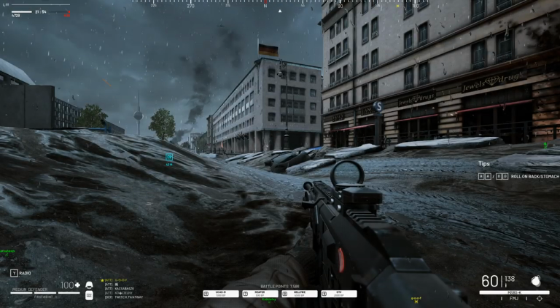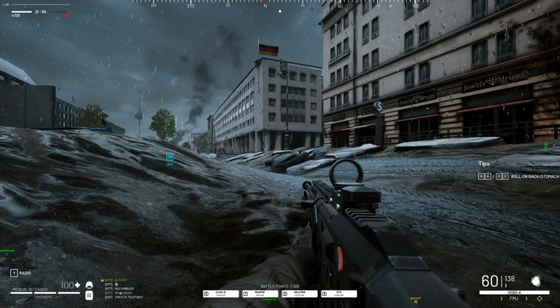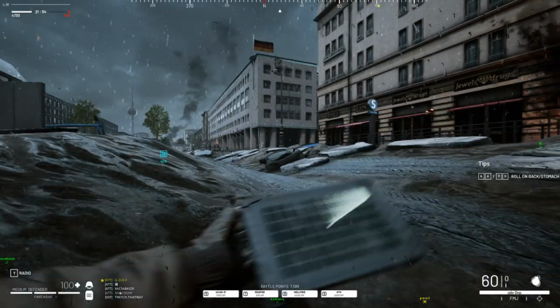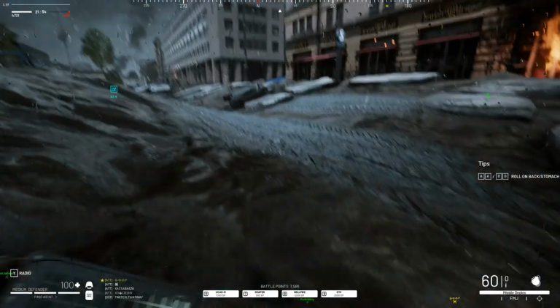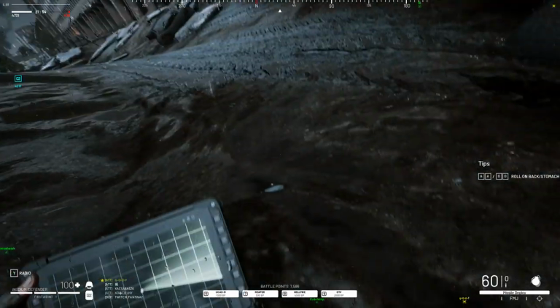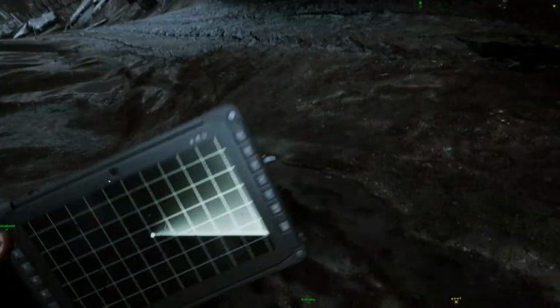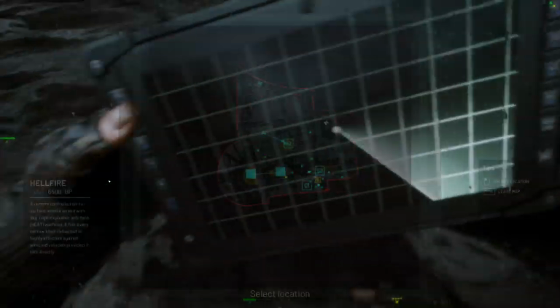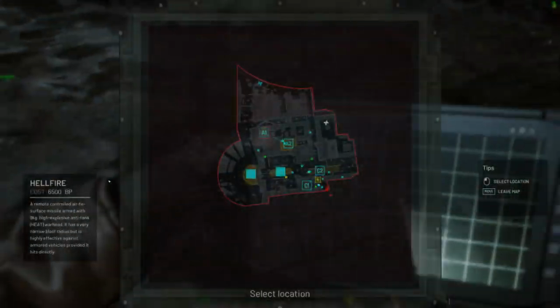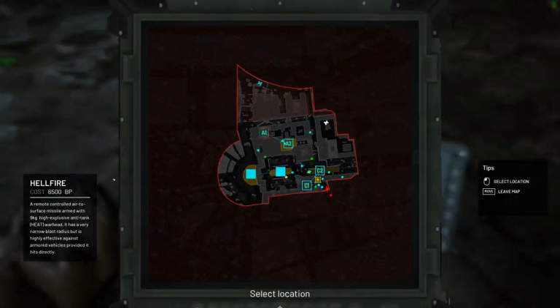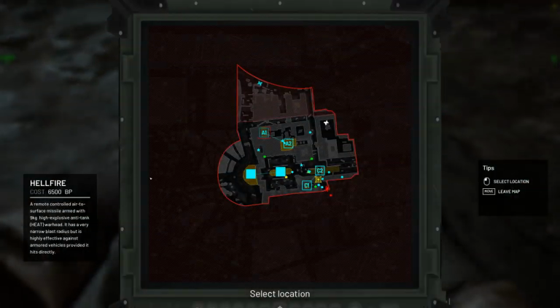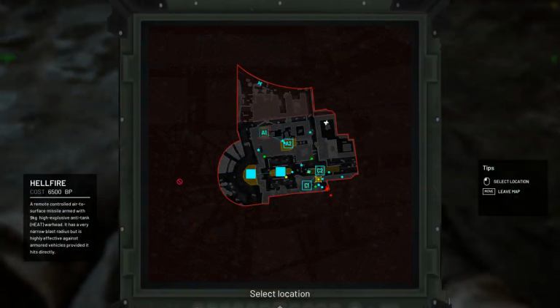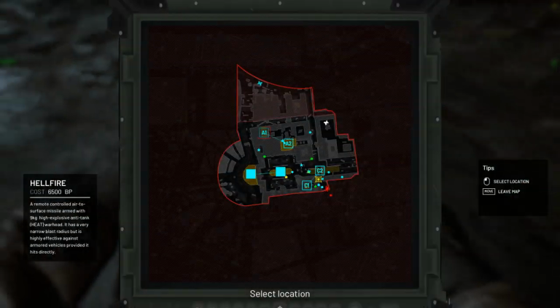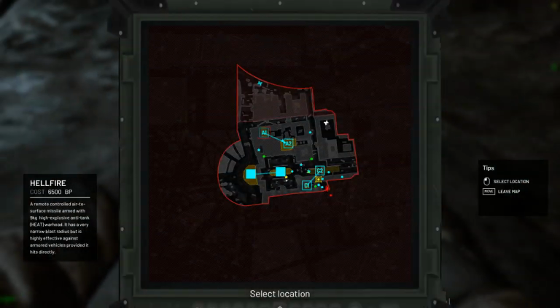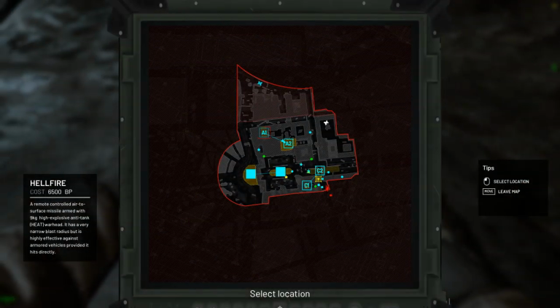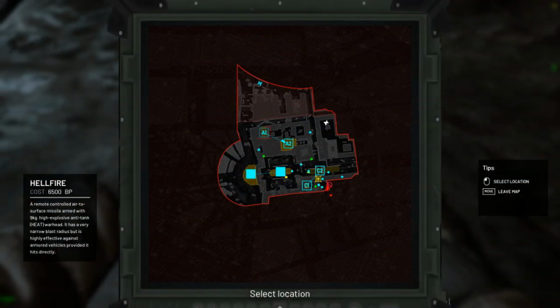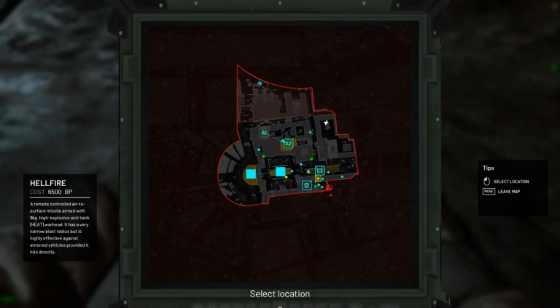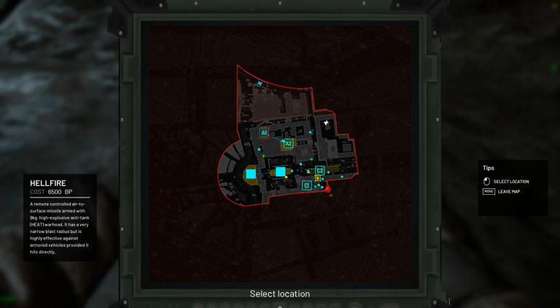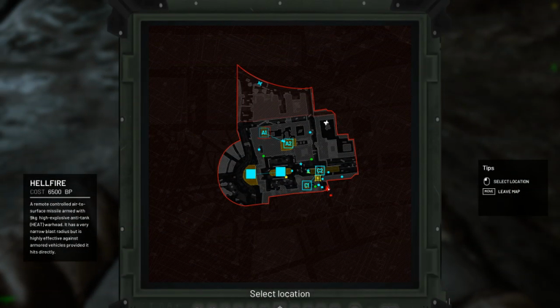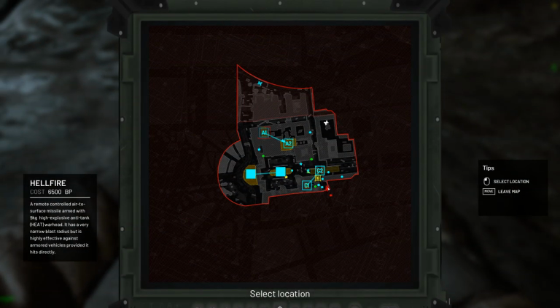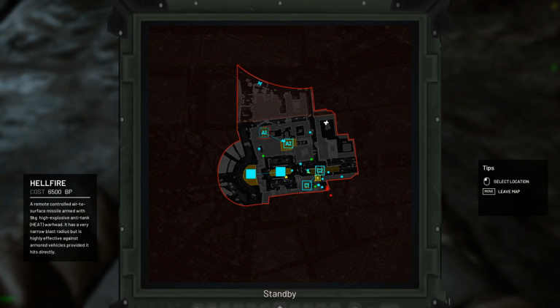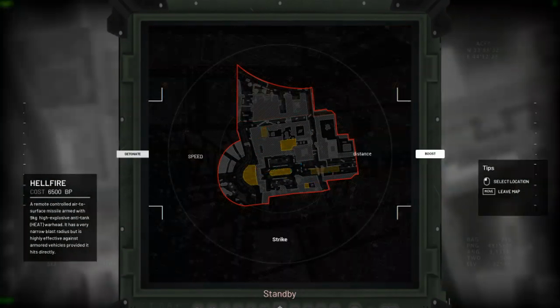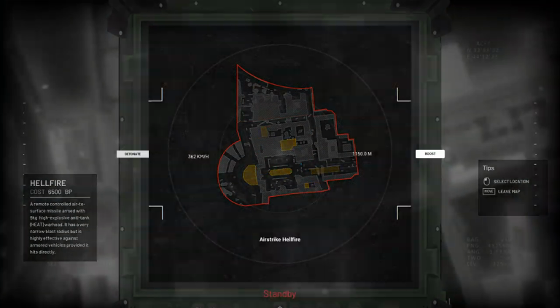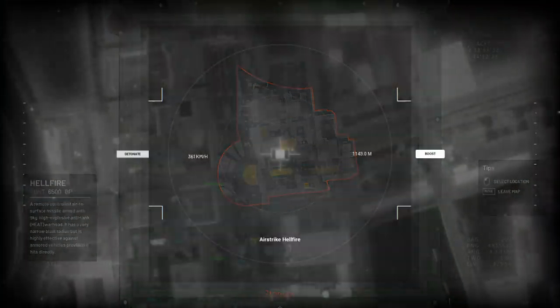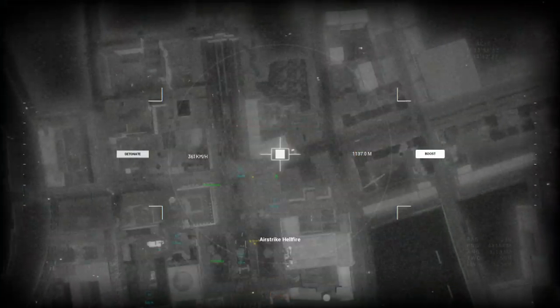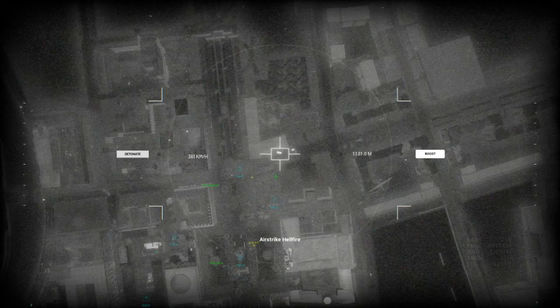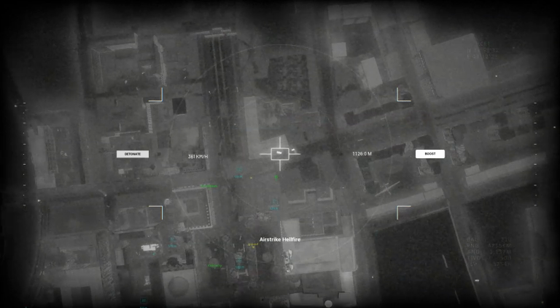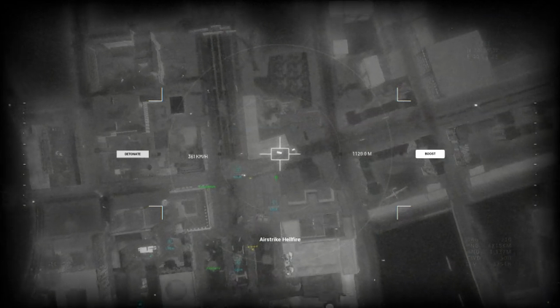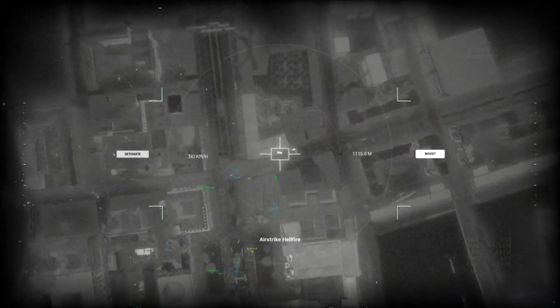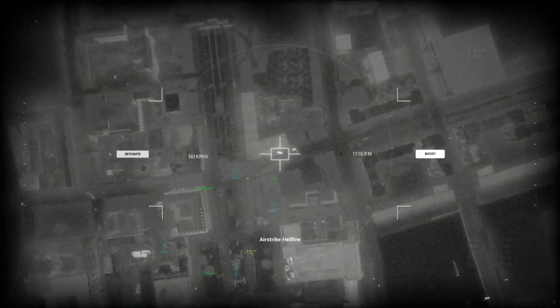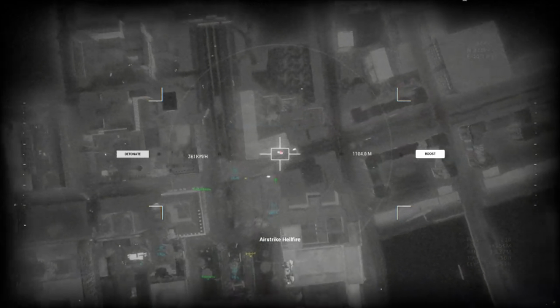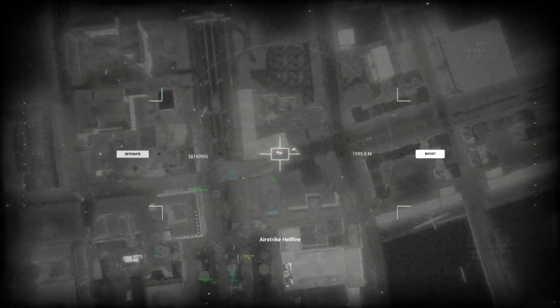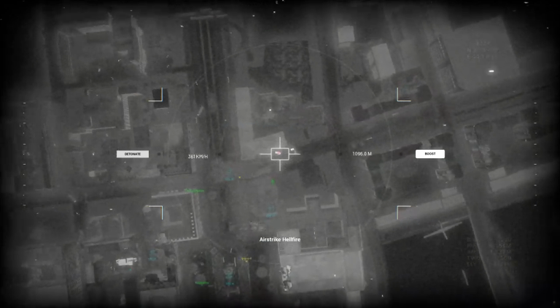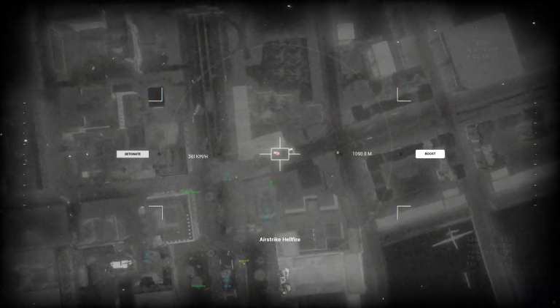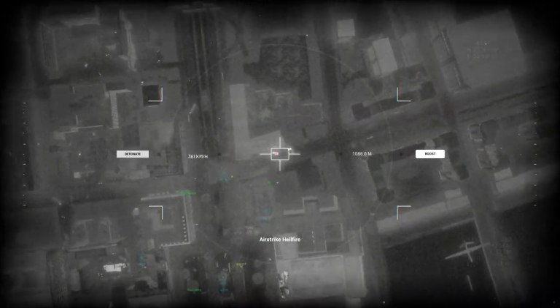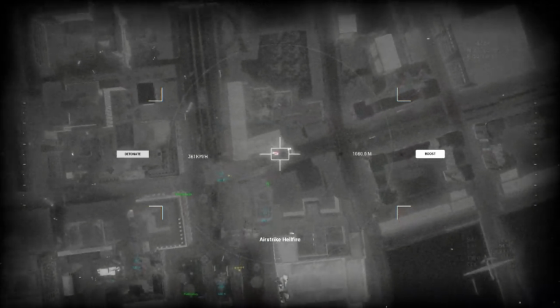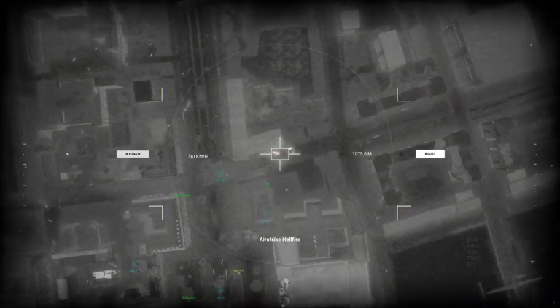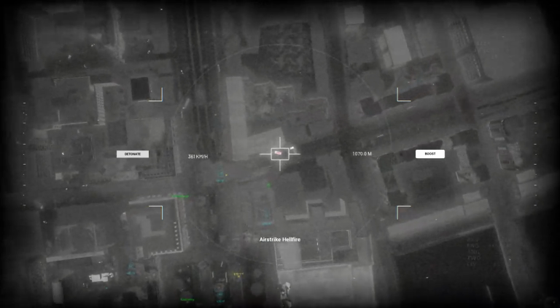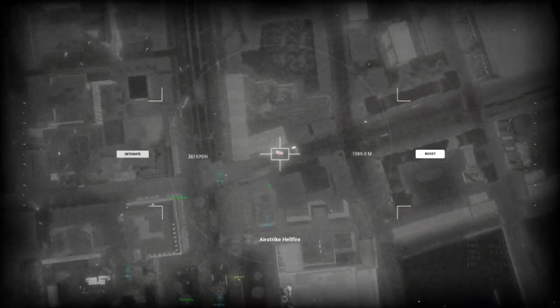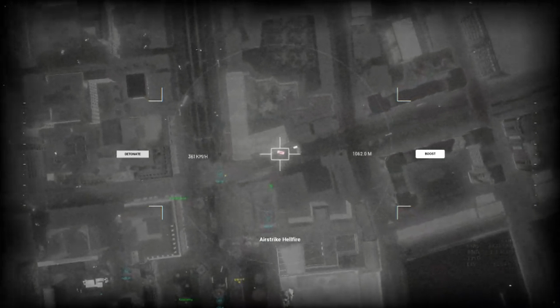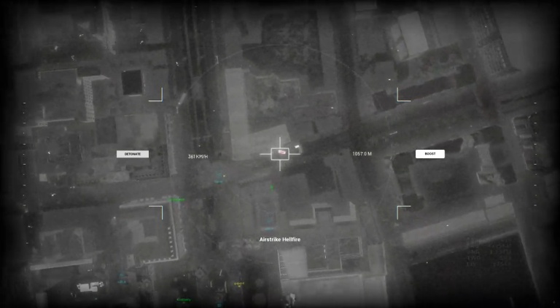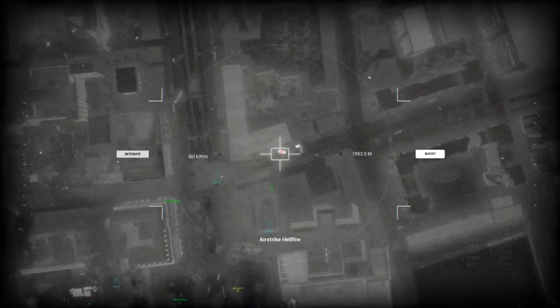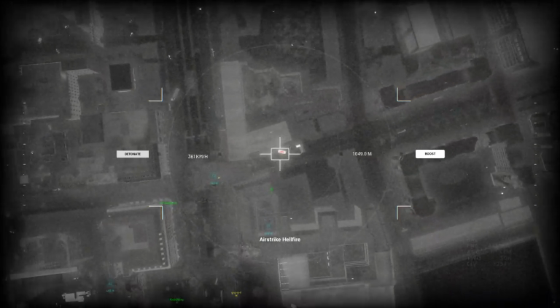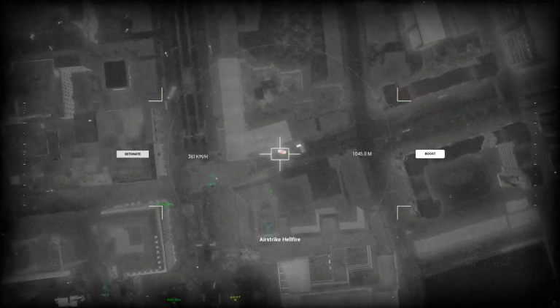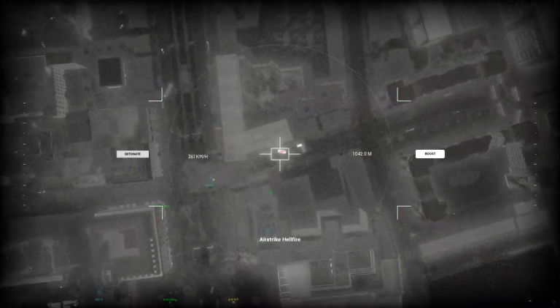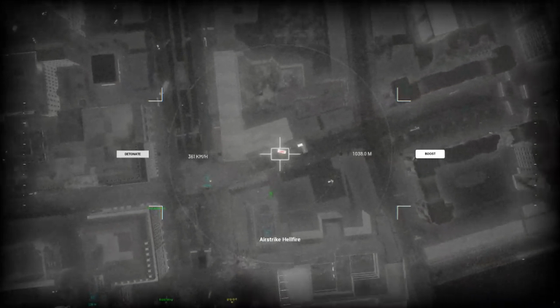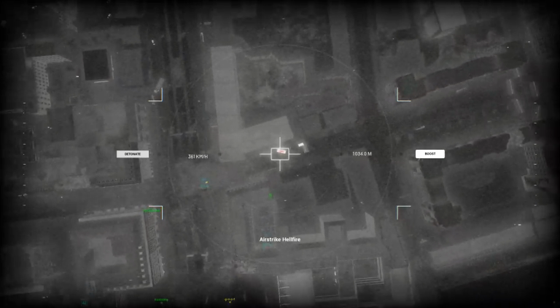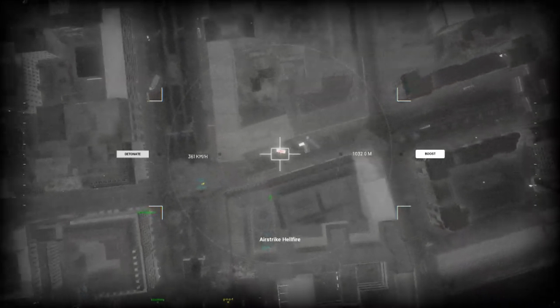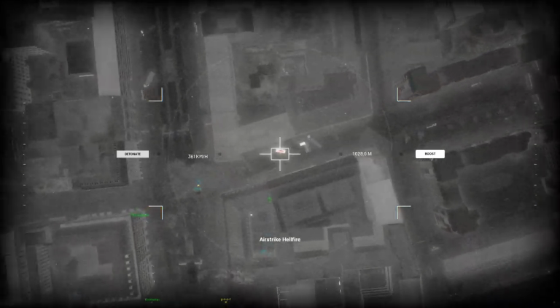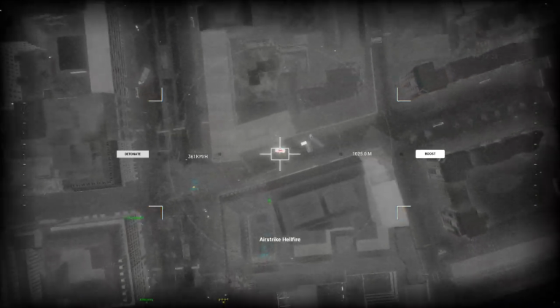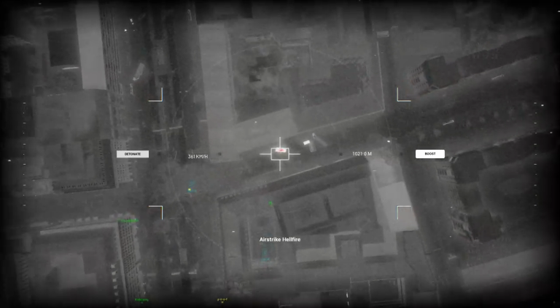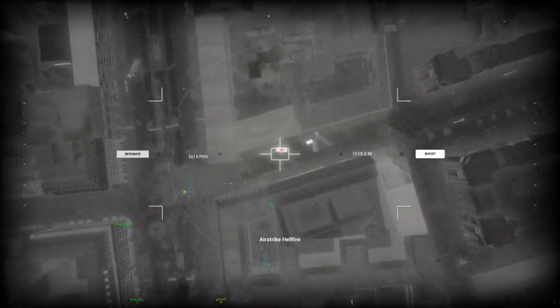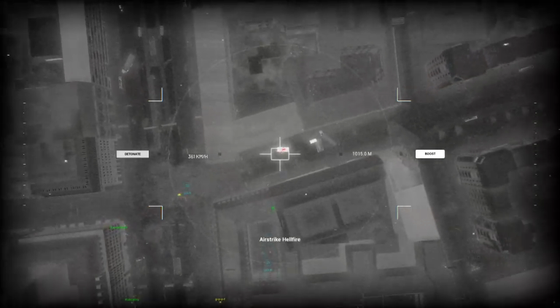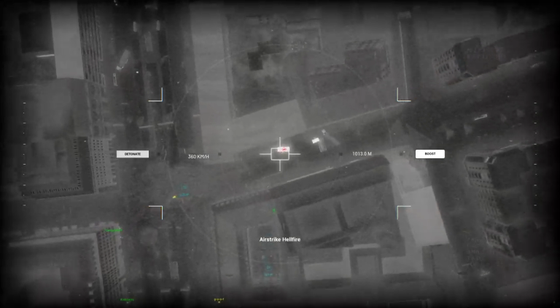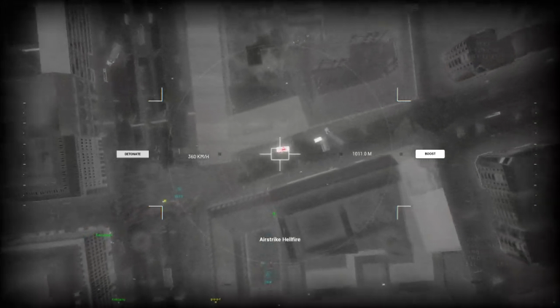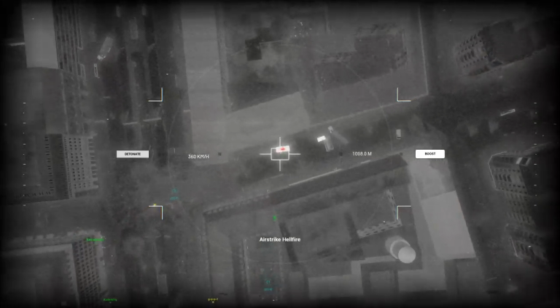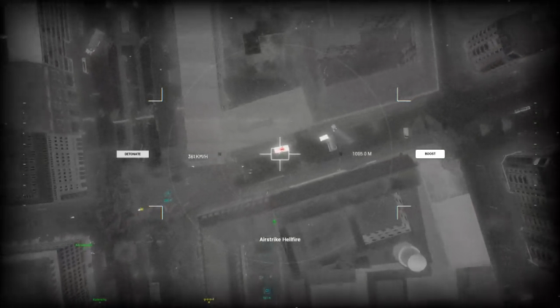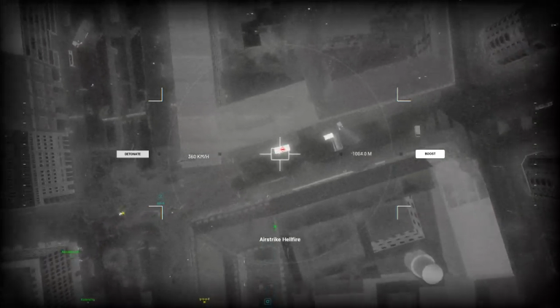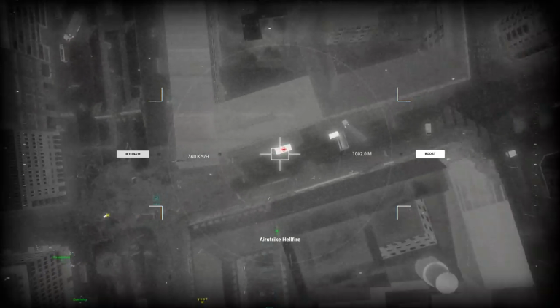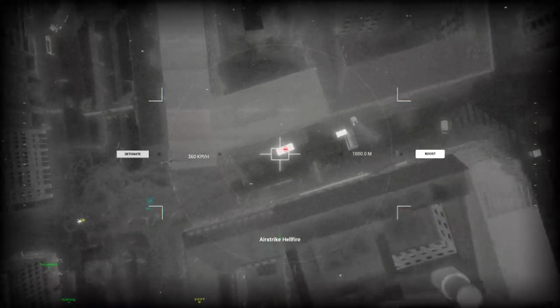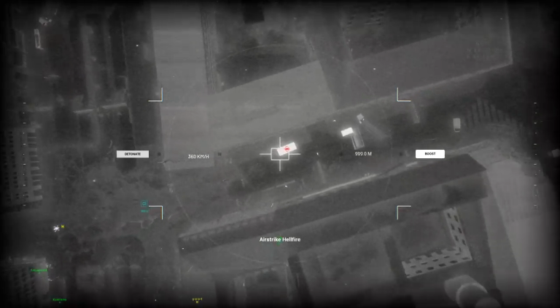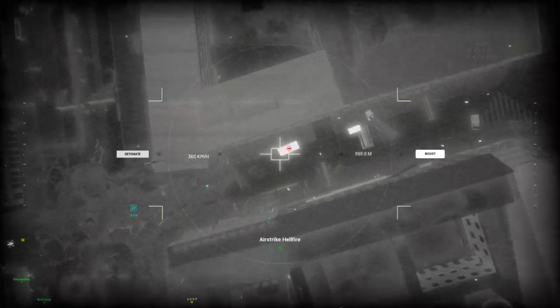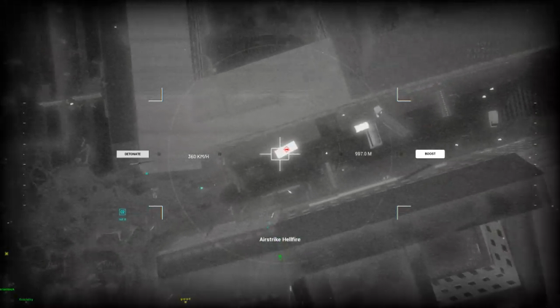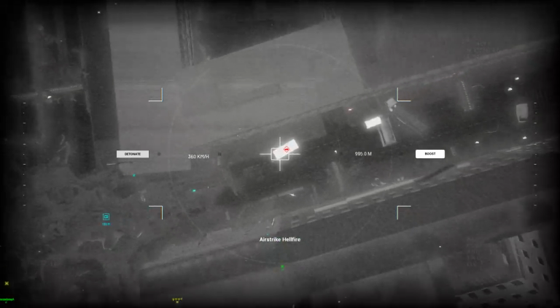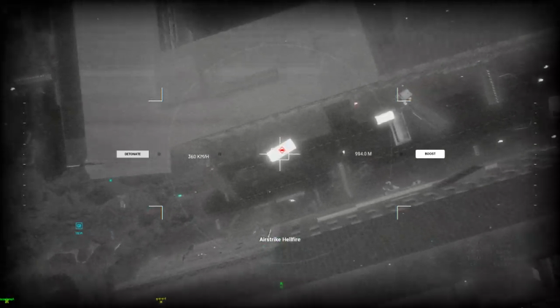Hellfire has the smallest blast radius, but at the same time is the cheapest airstrike. It is a good choice for direct elimination of an enemy armored vehicle.